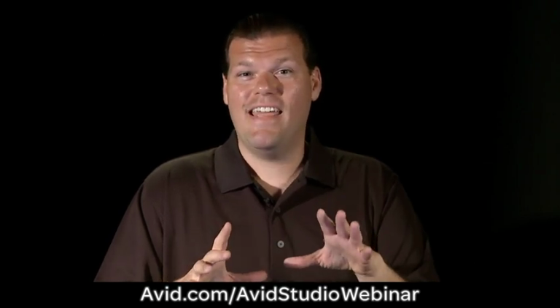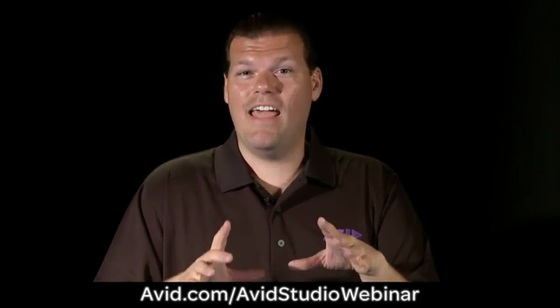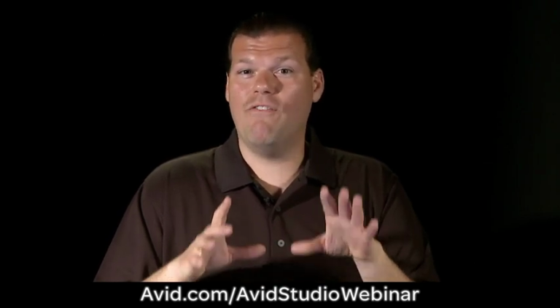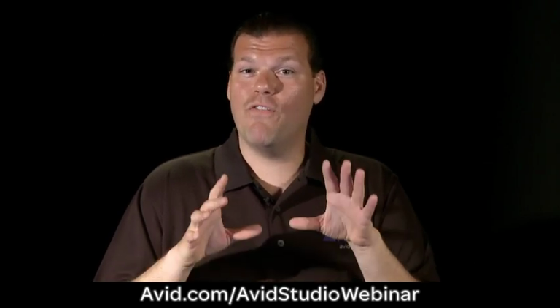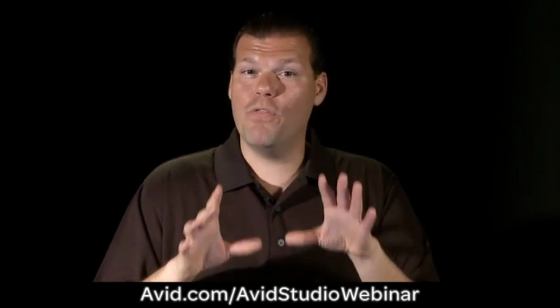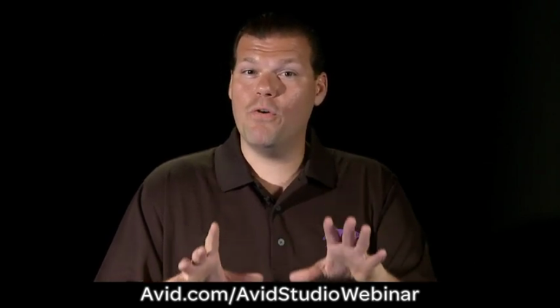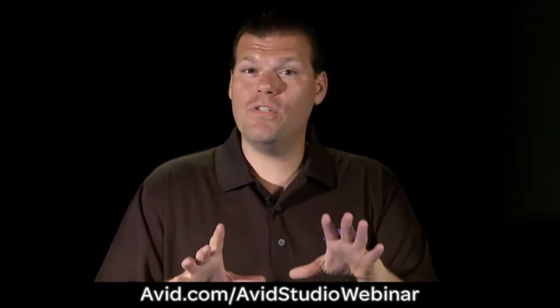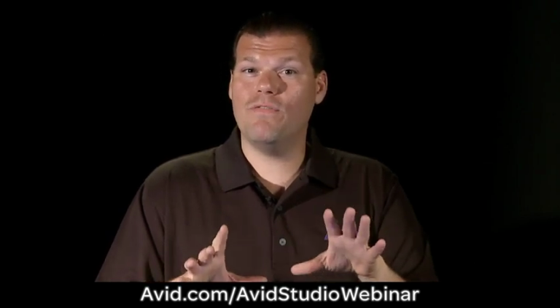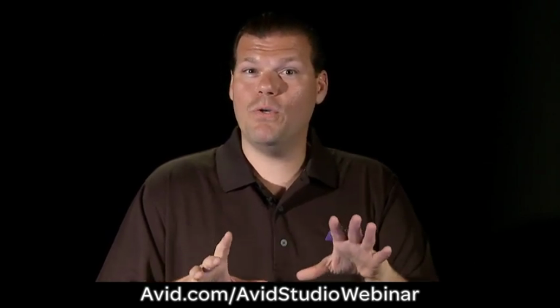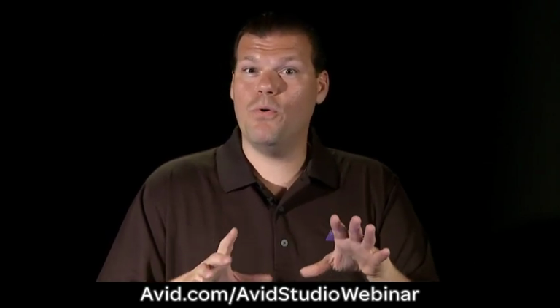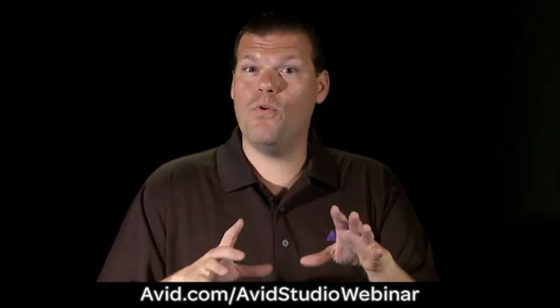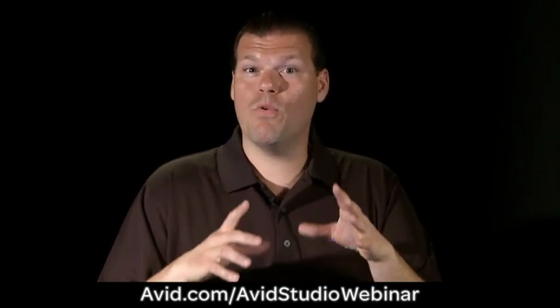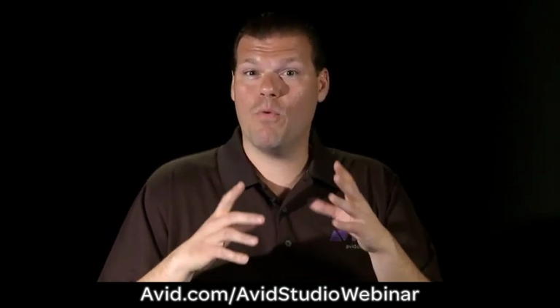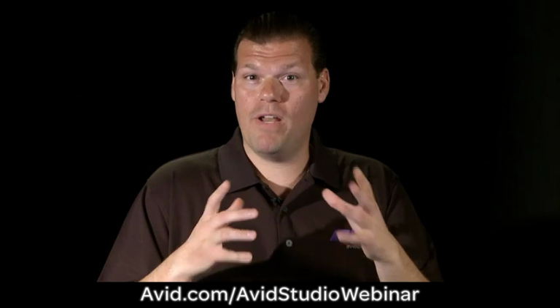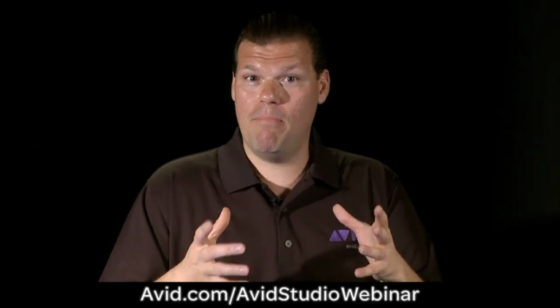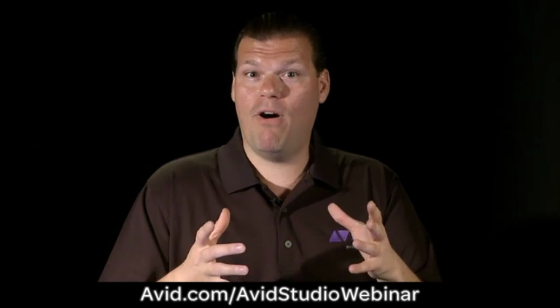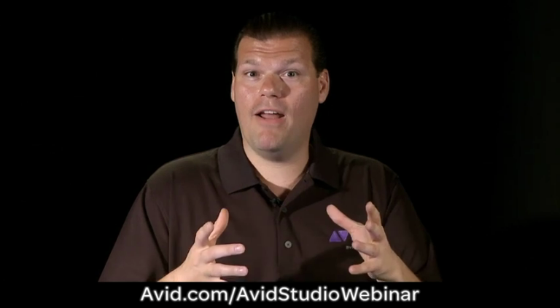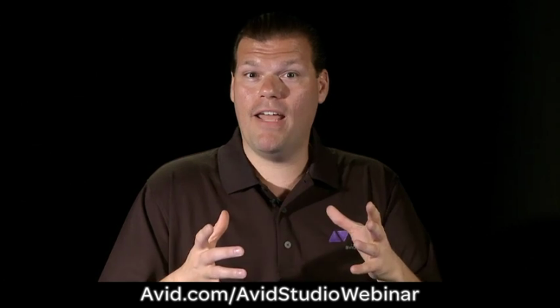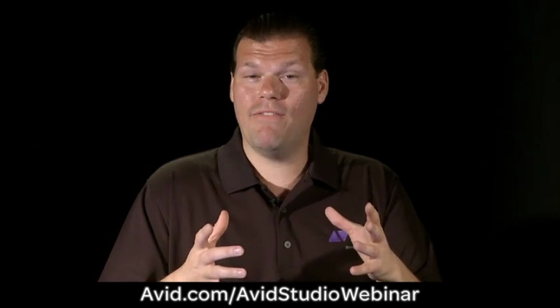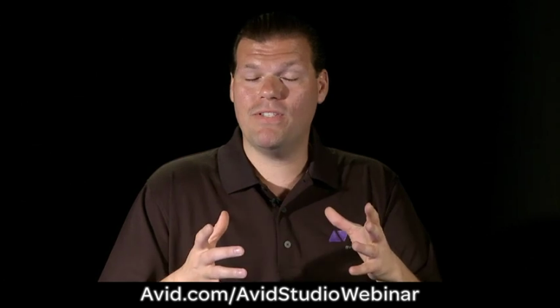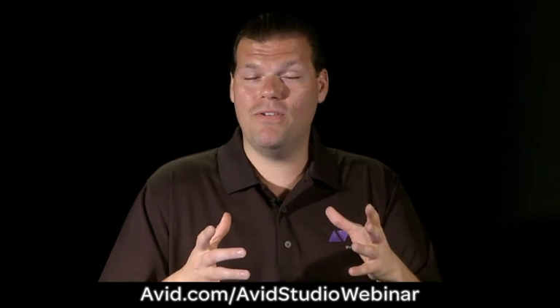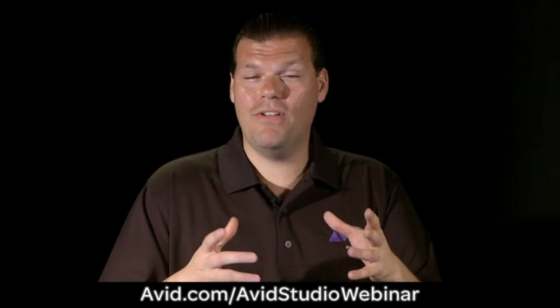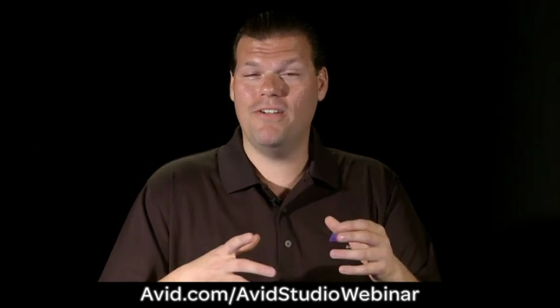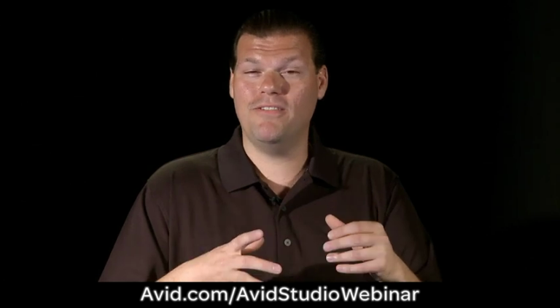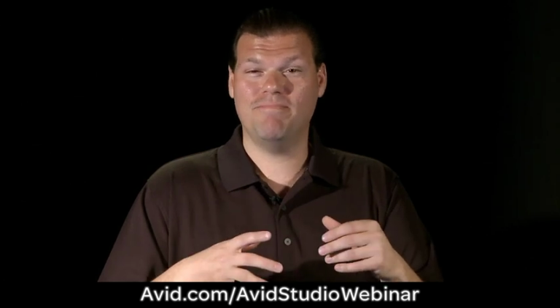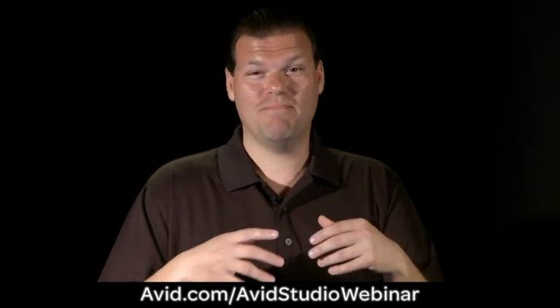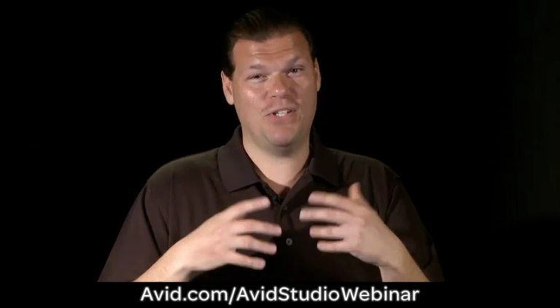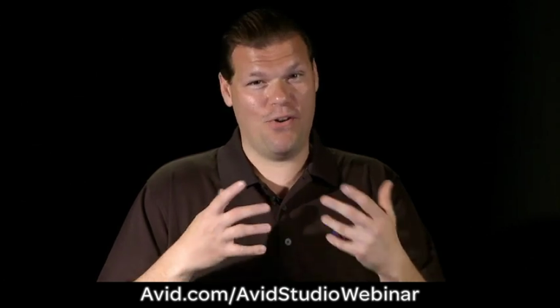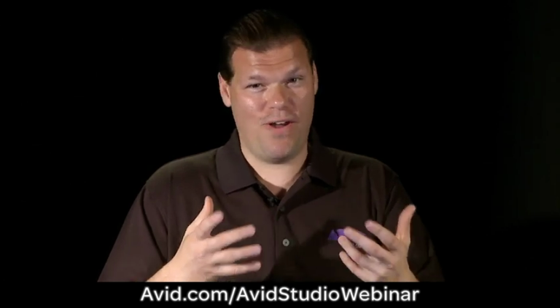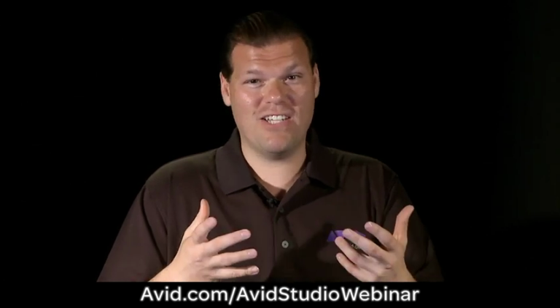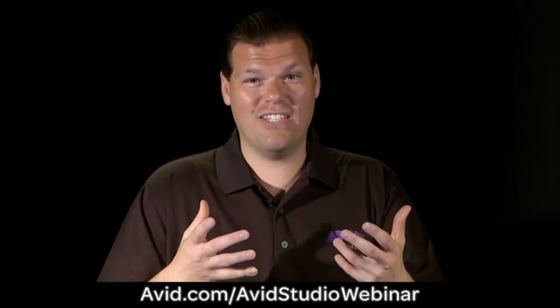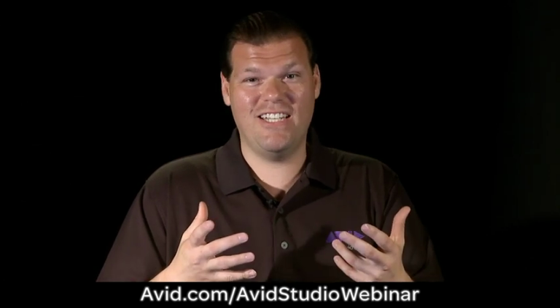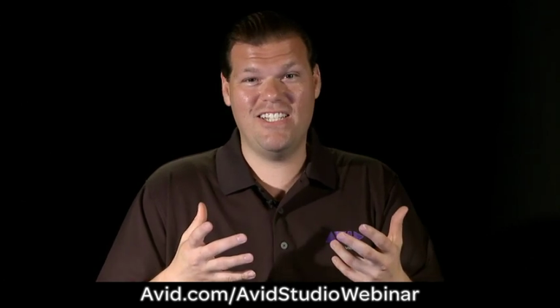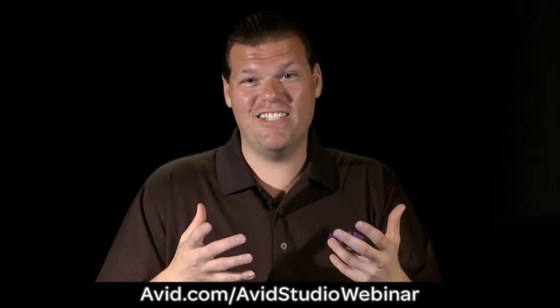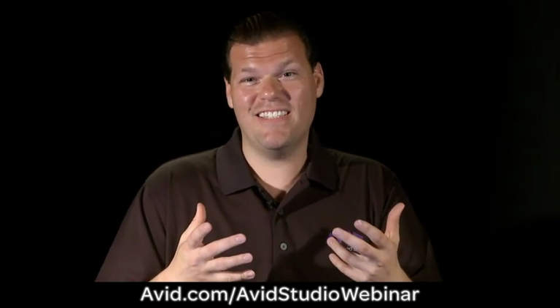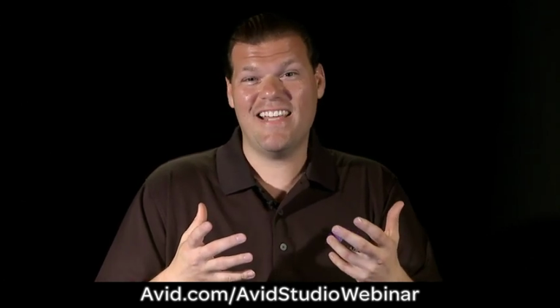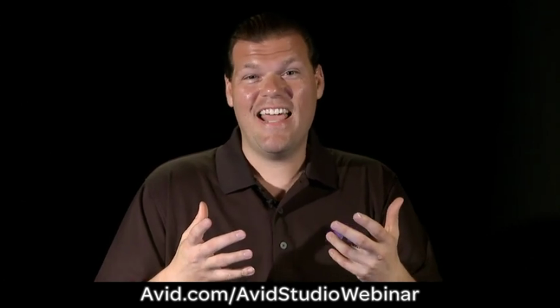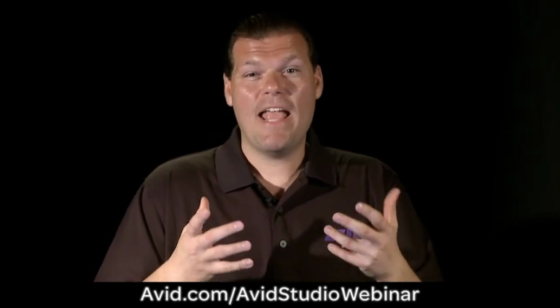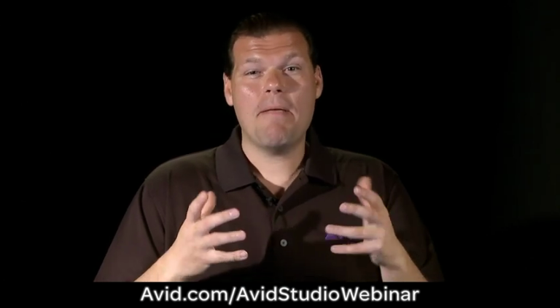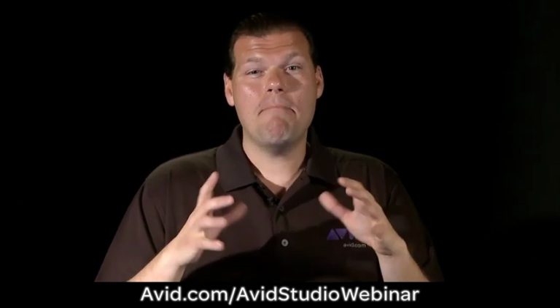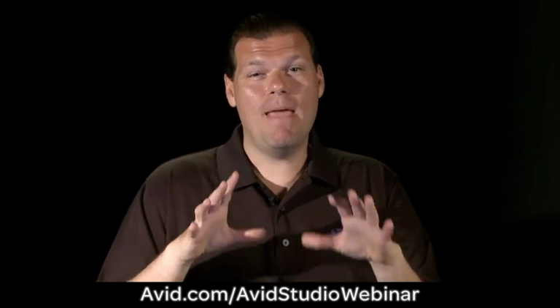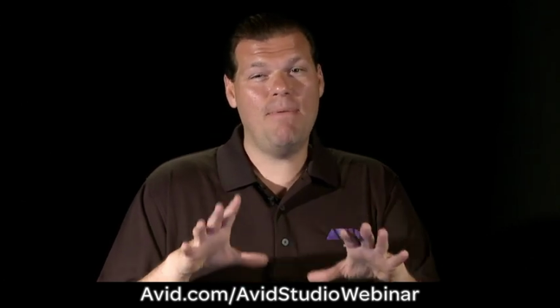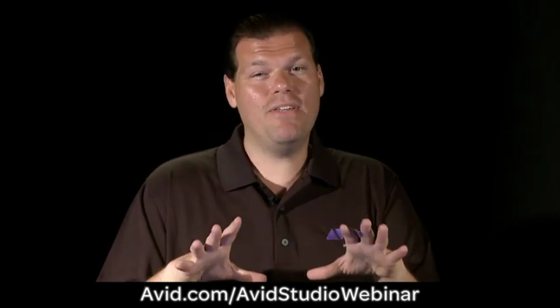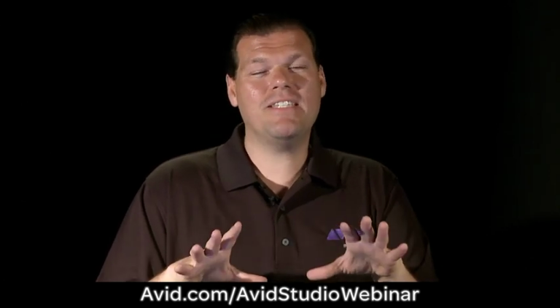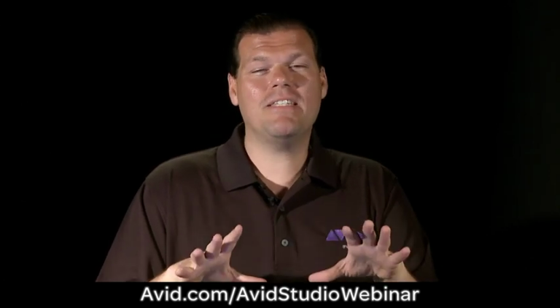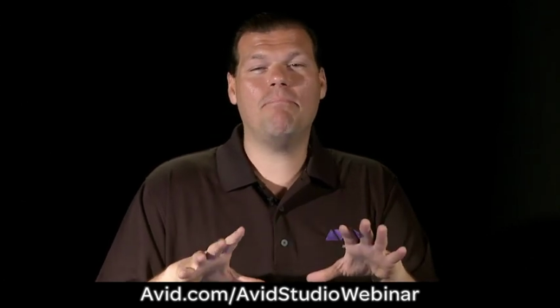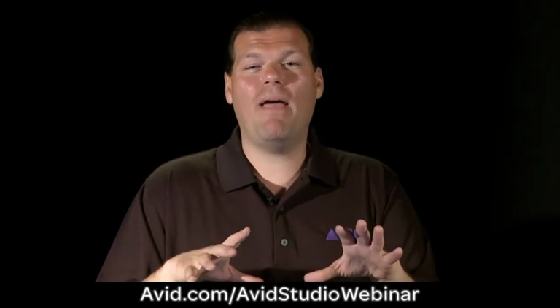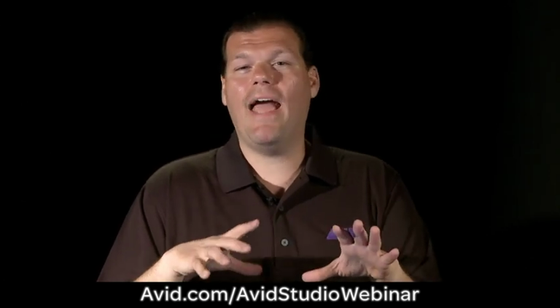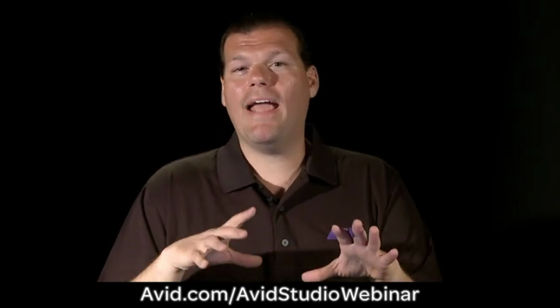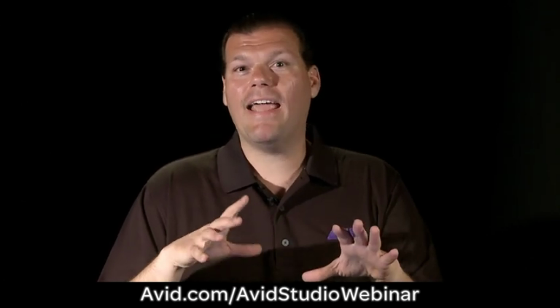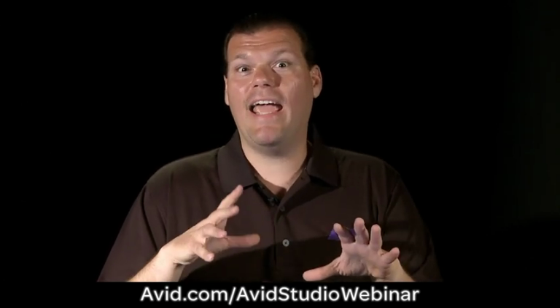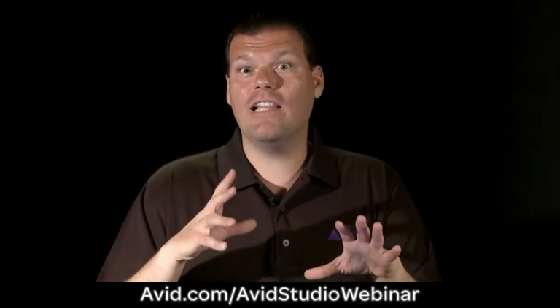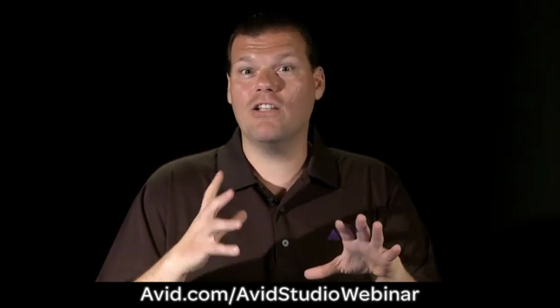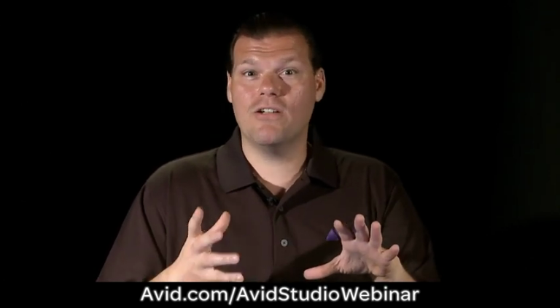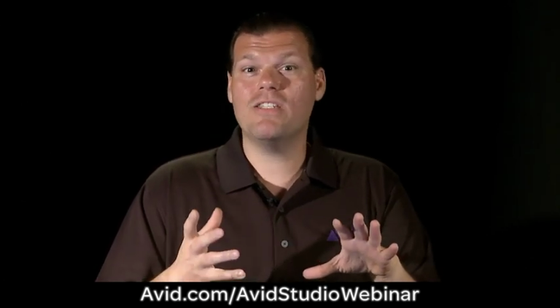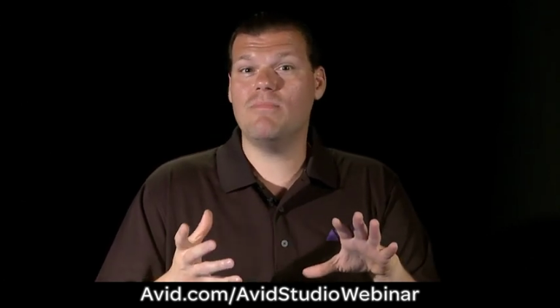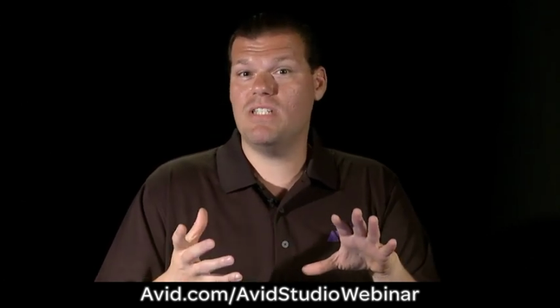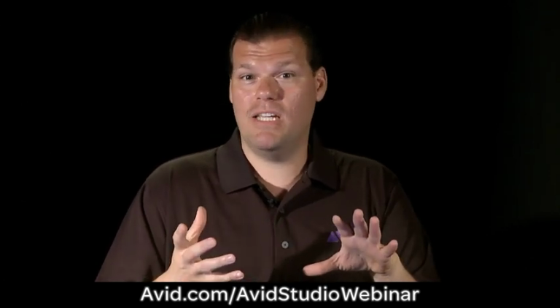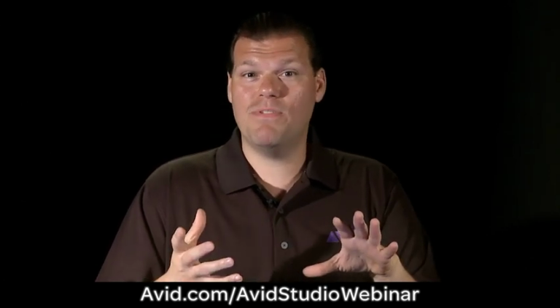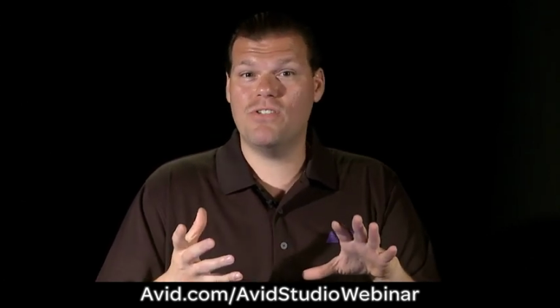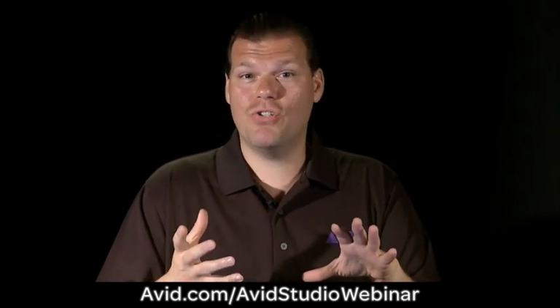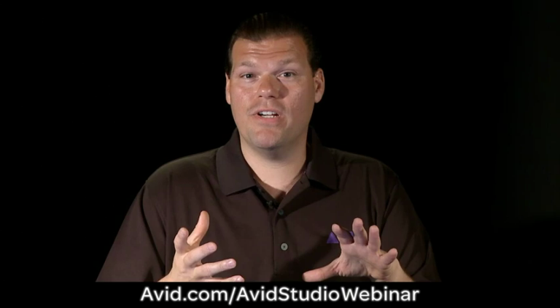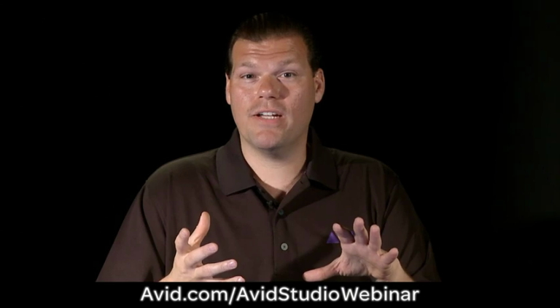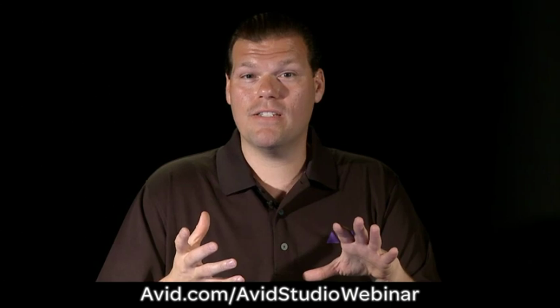And for those of you who have already bought Avid Studio, congratulations. Maybe you can sit back and learn some tips and tricks.